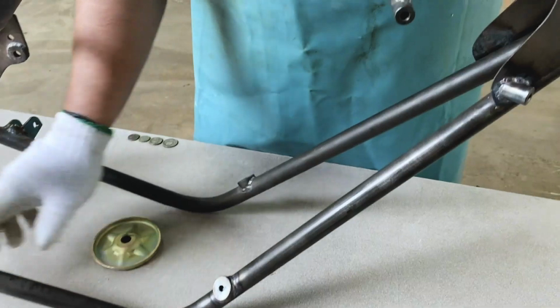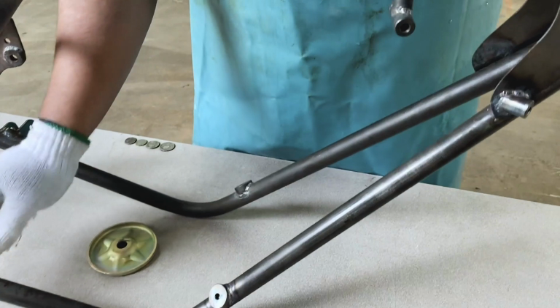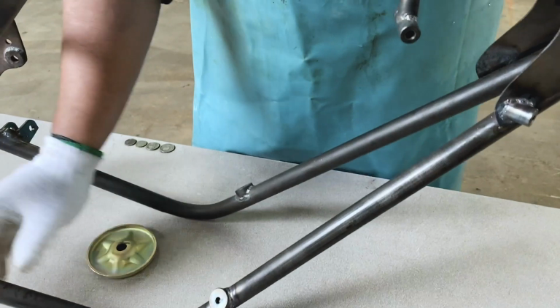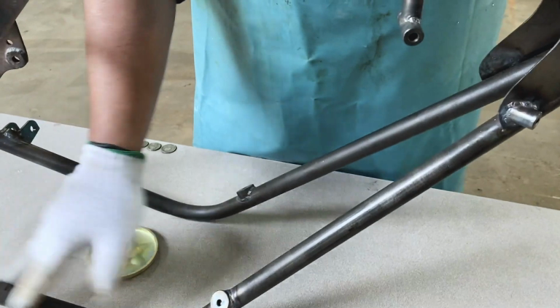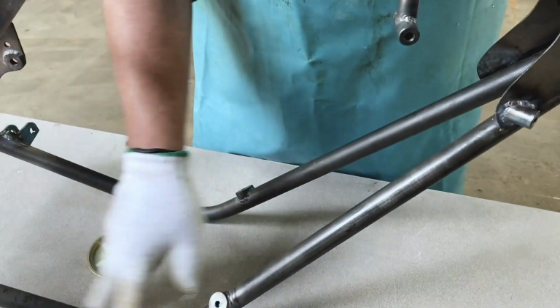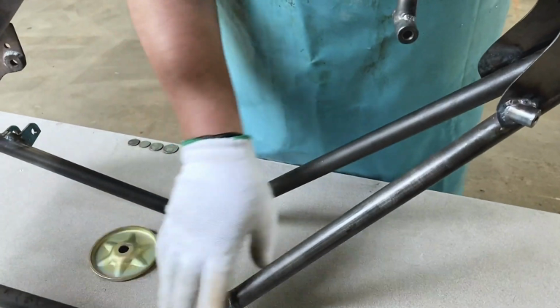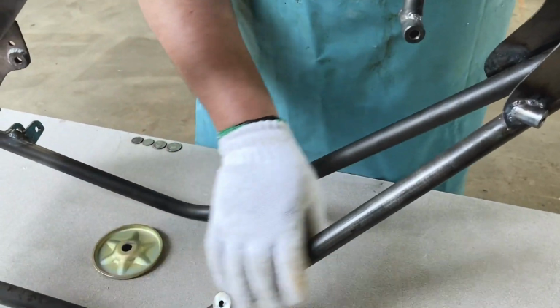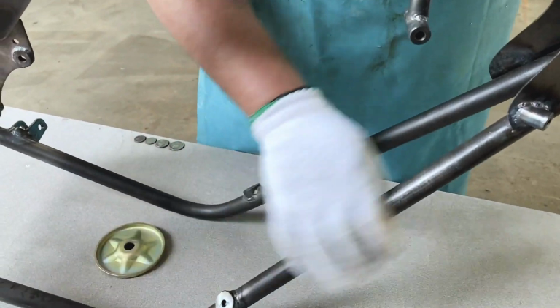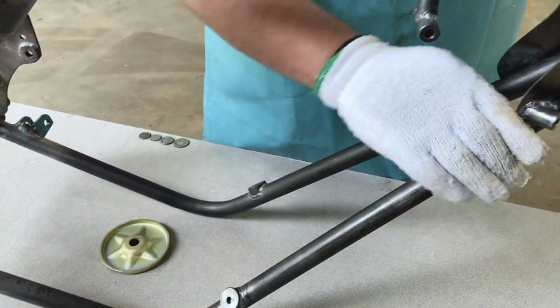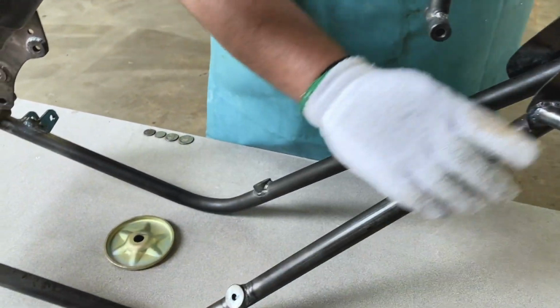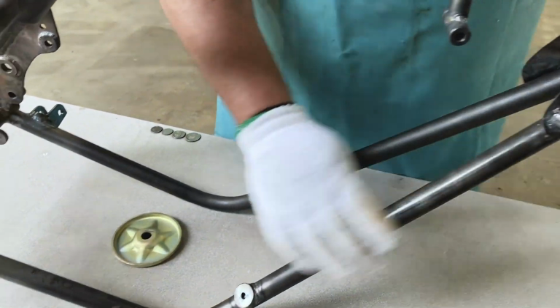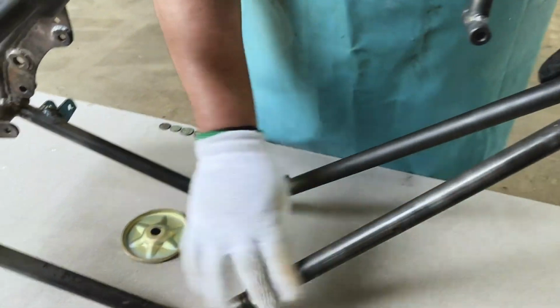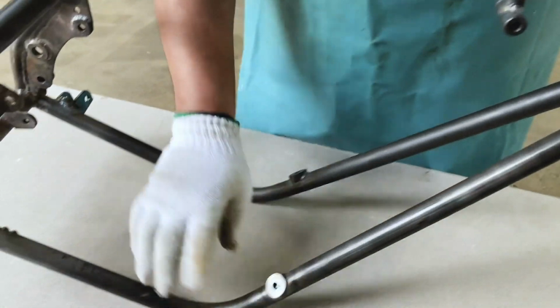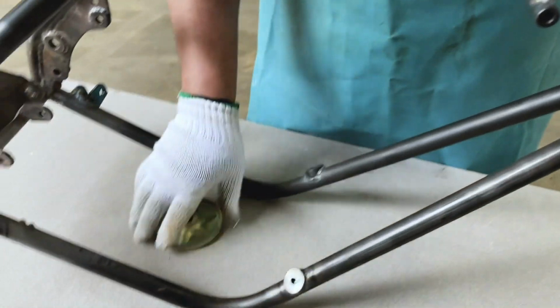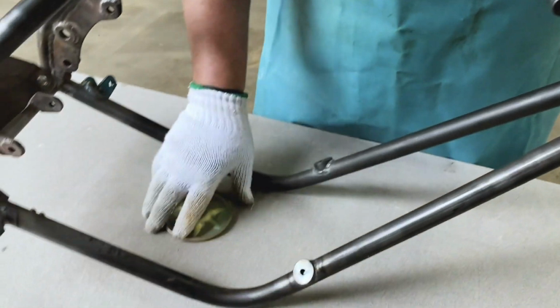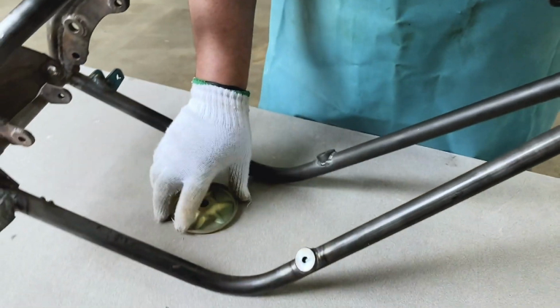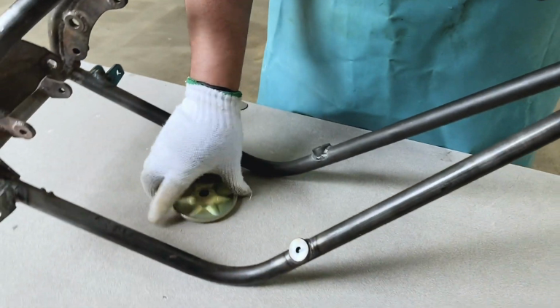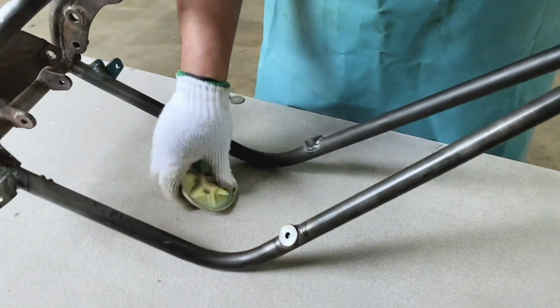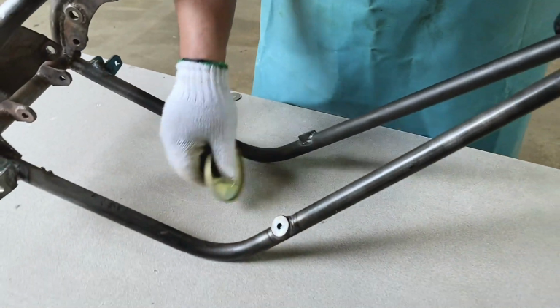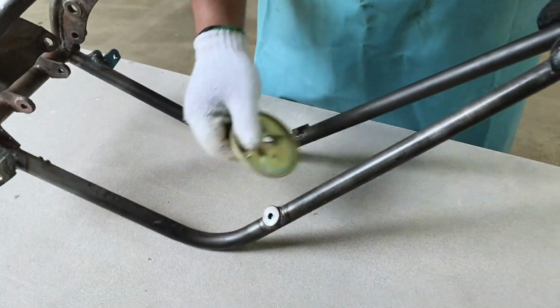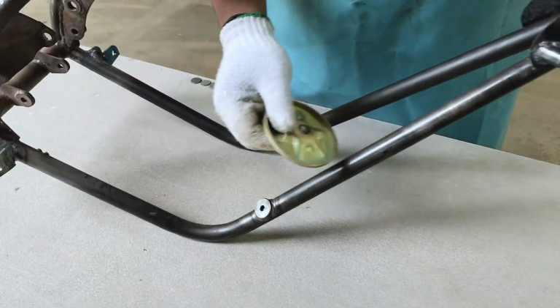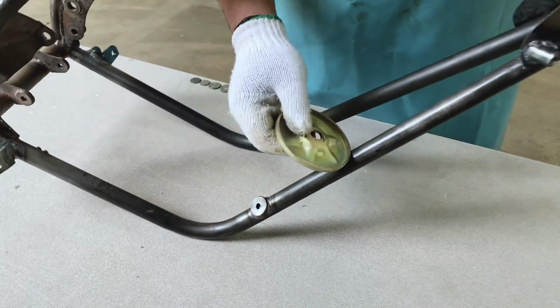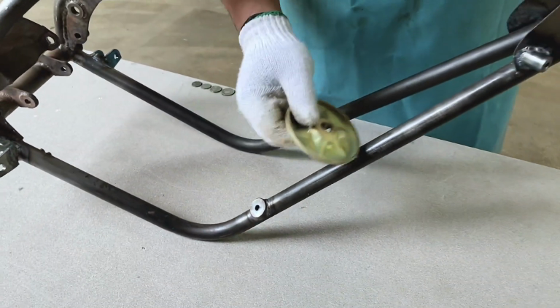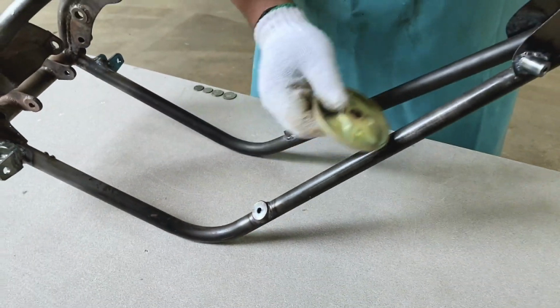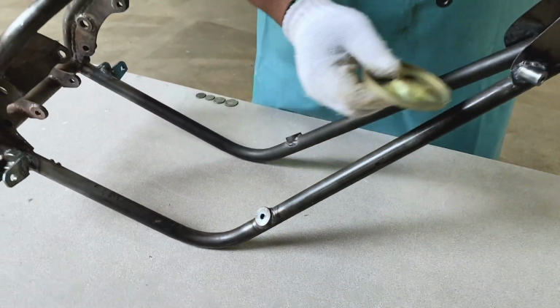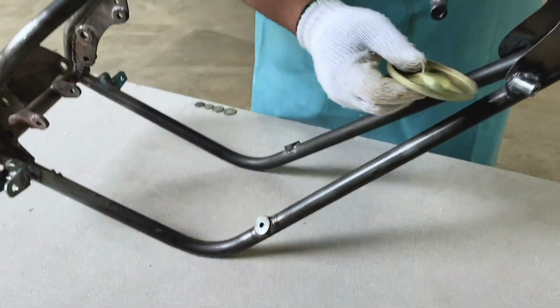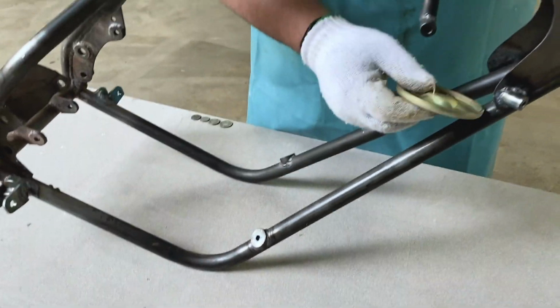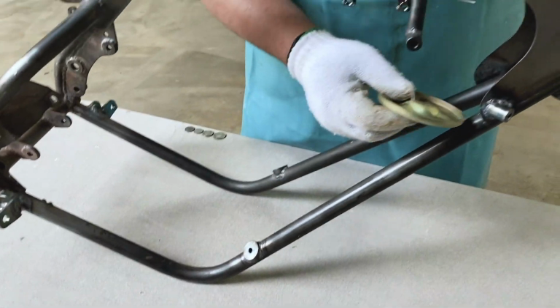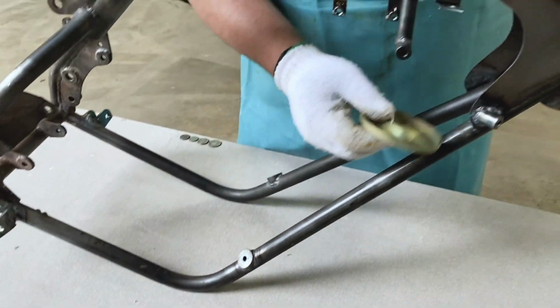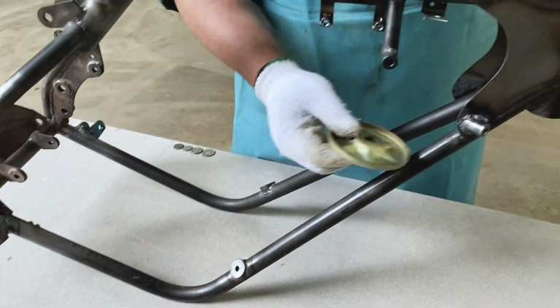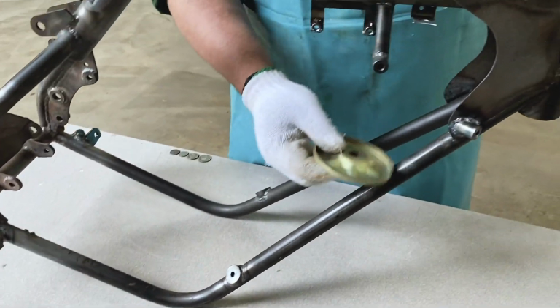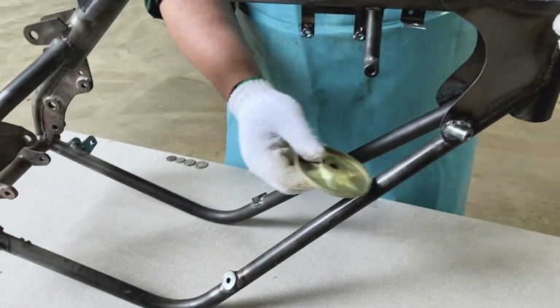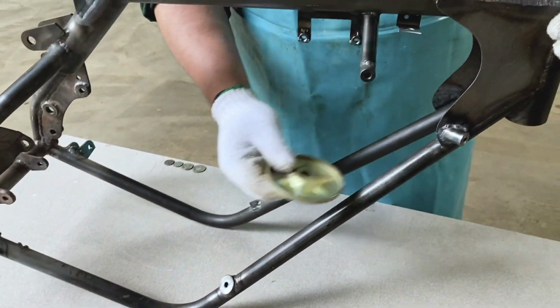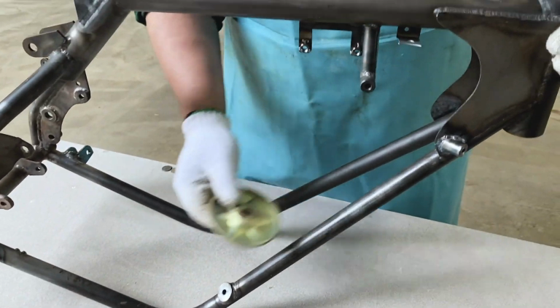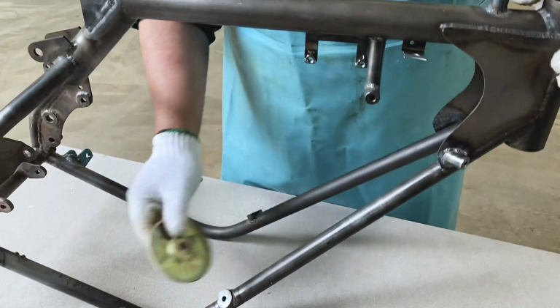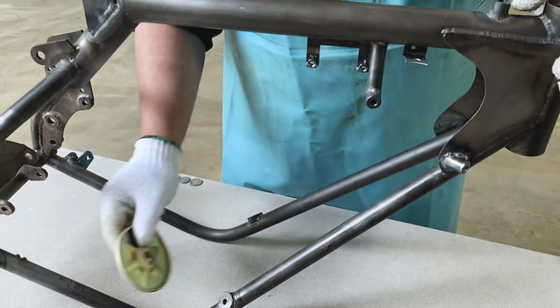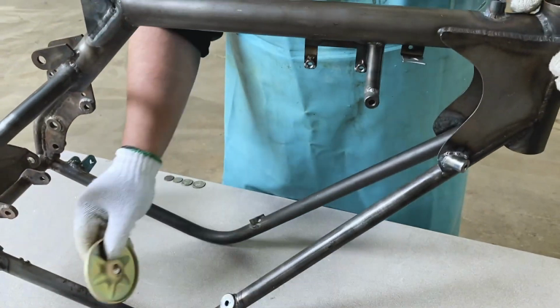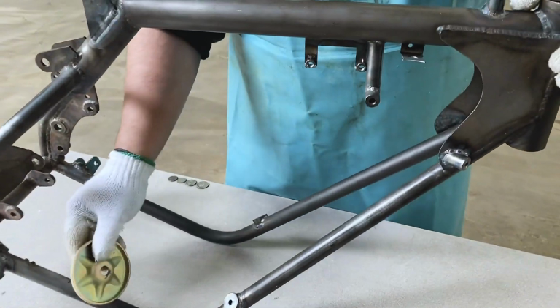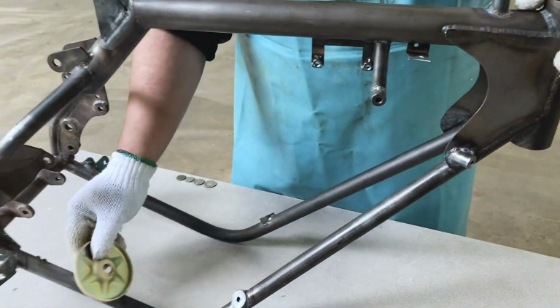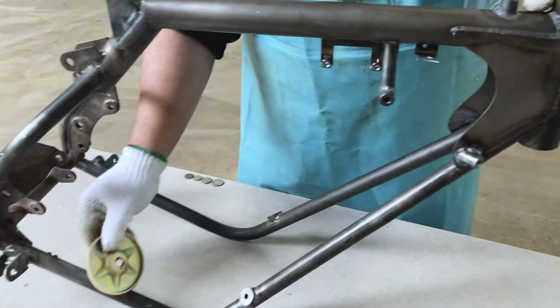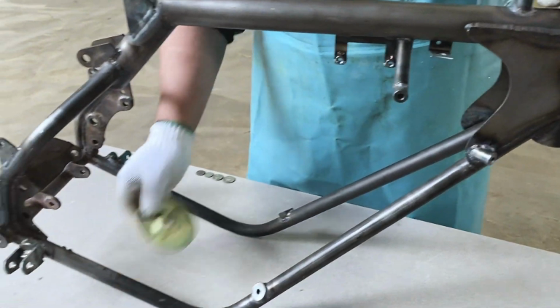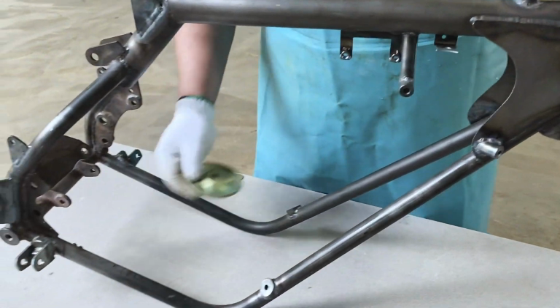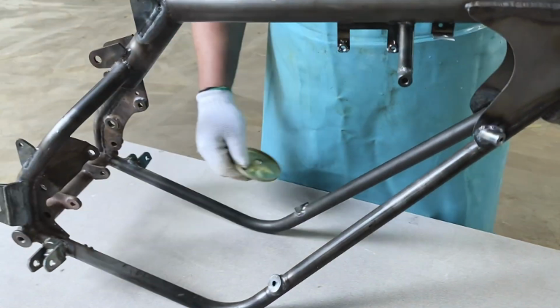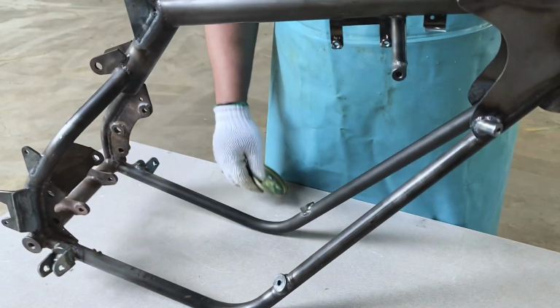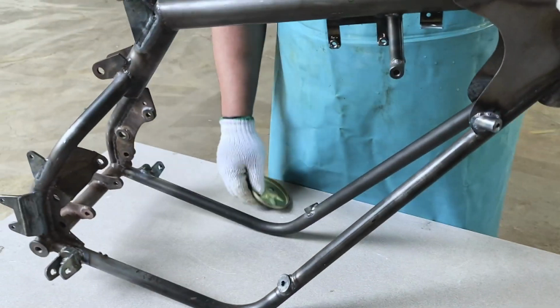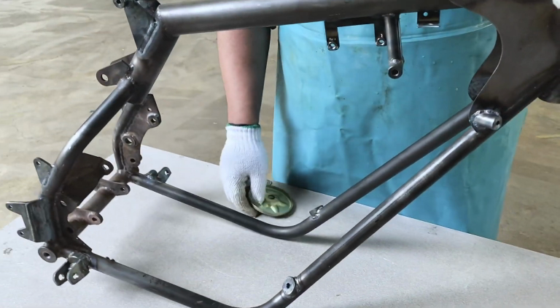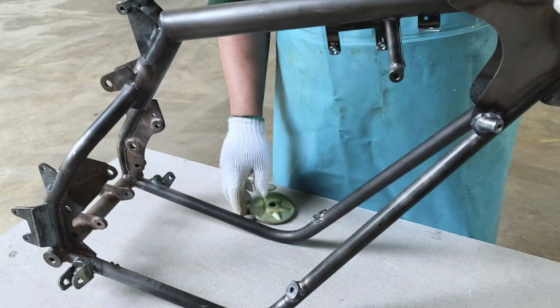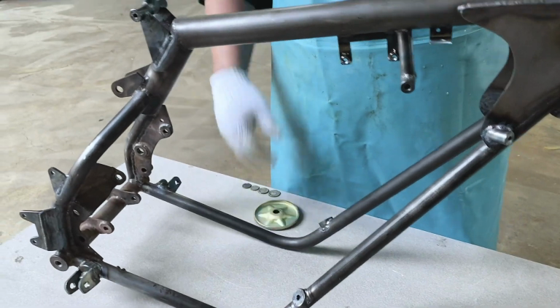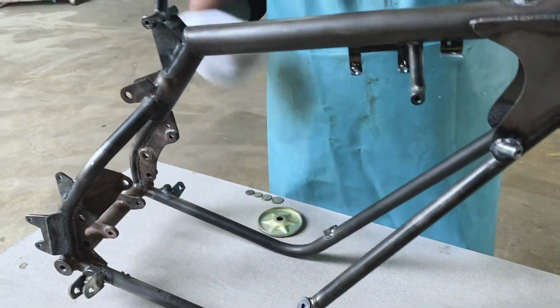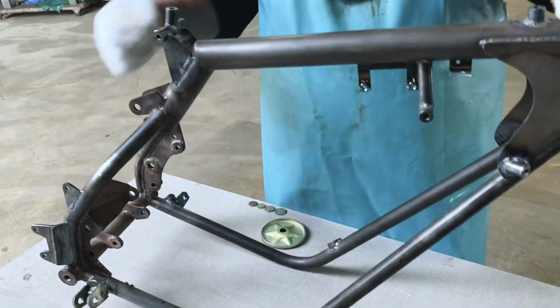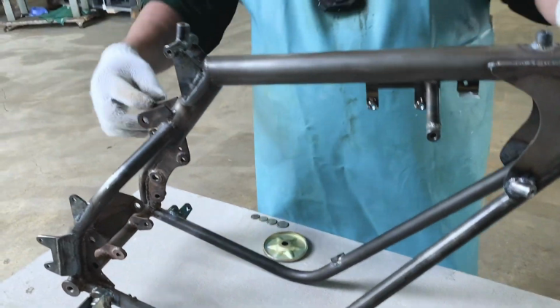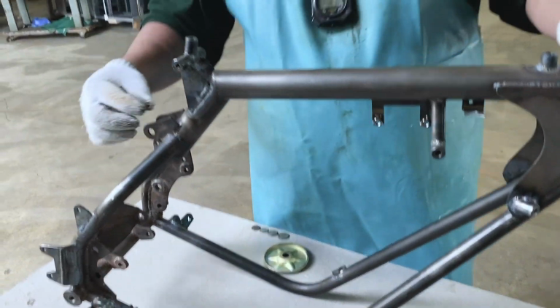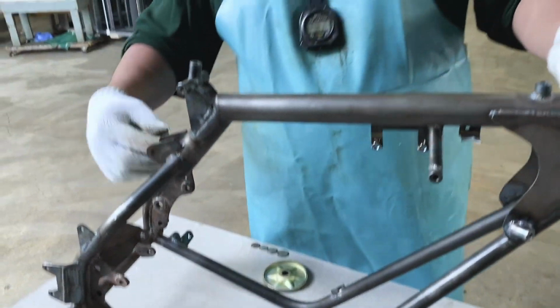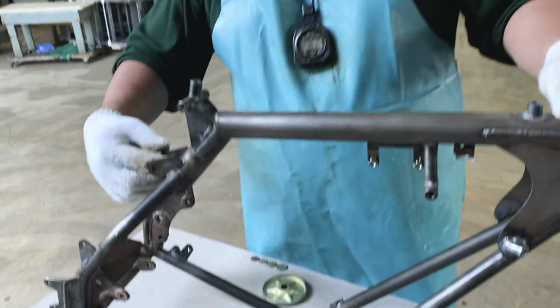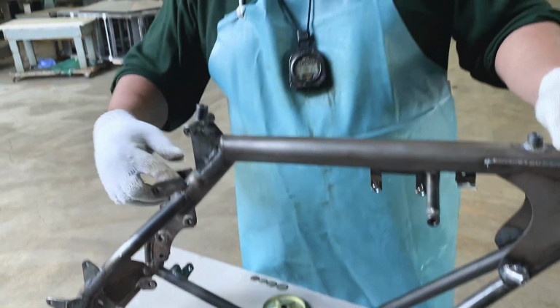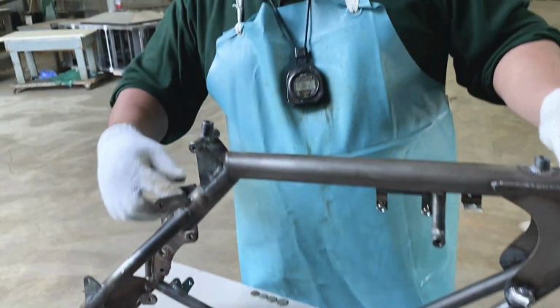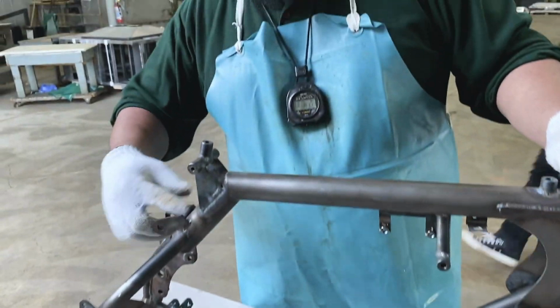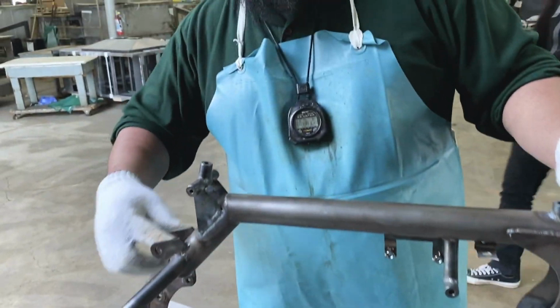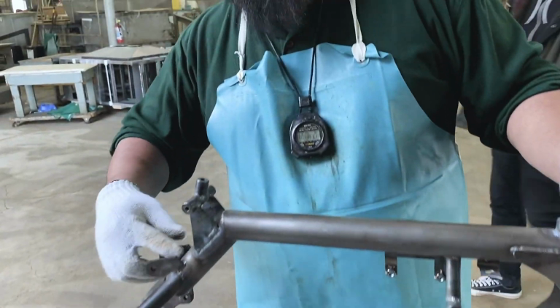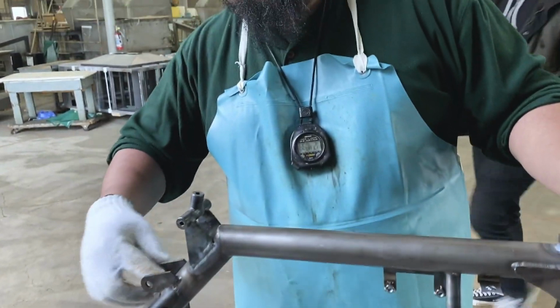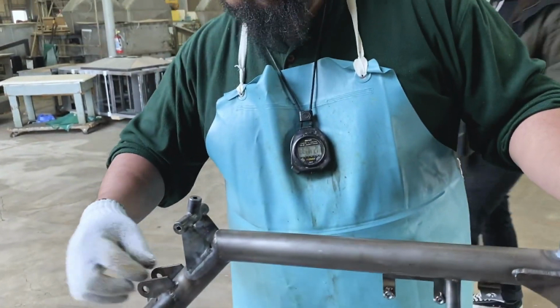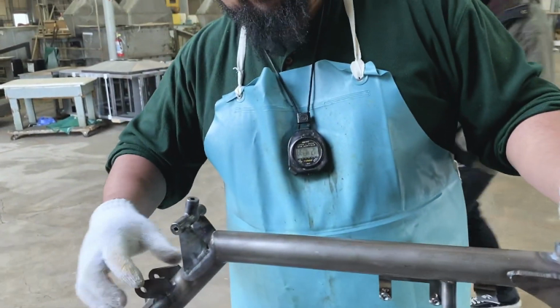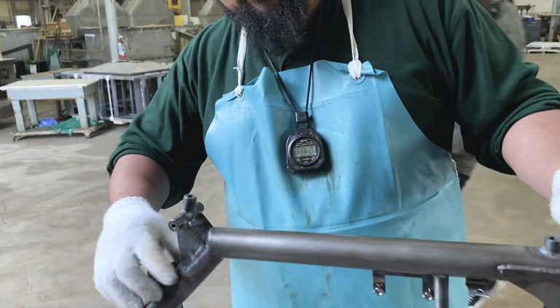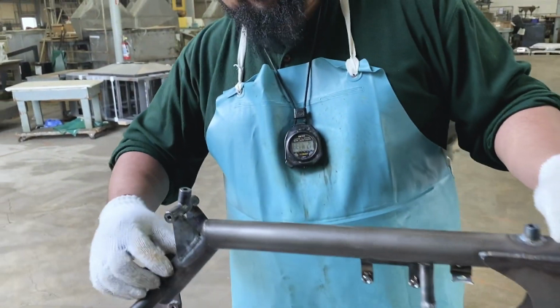This pipe — there's a hole in it too. I don't know if it's connected to this one right here.